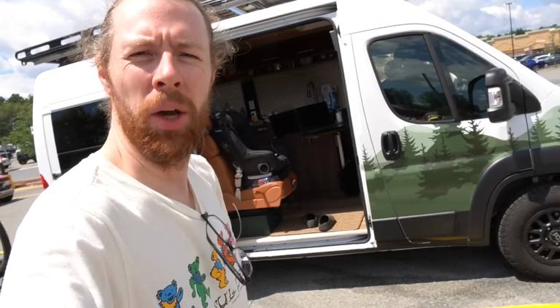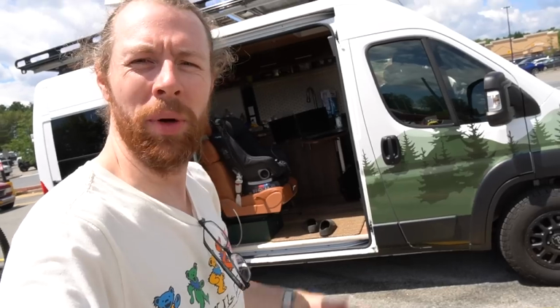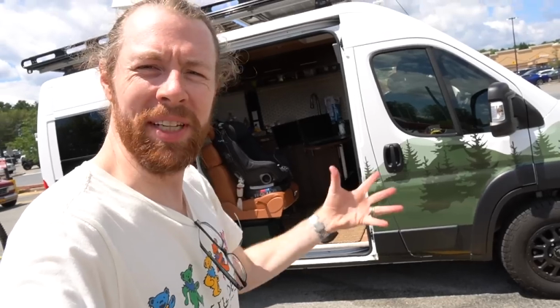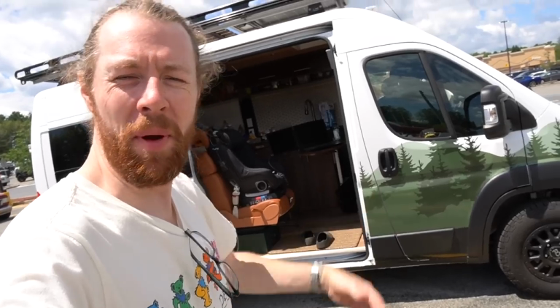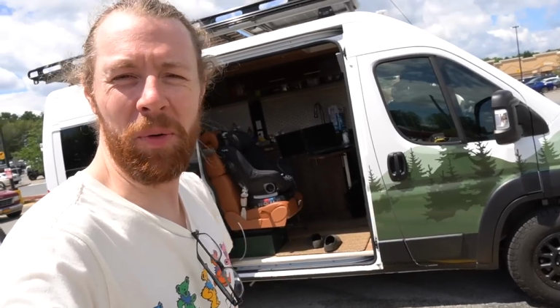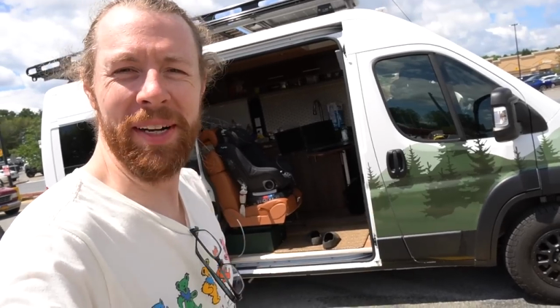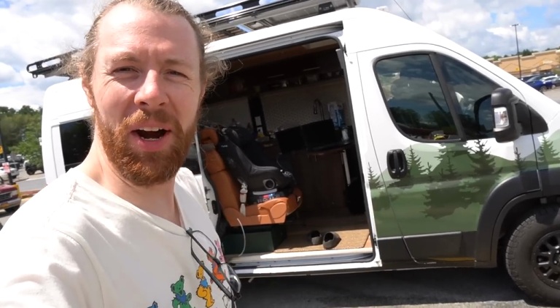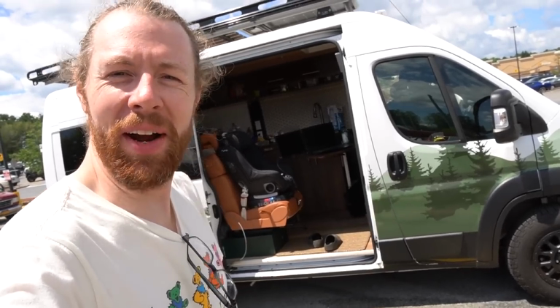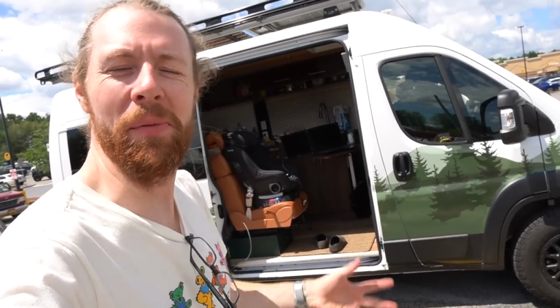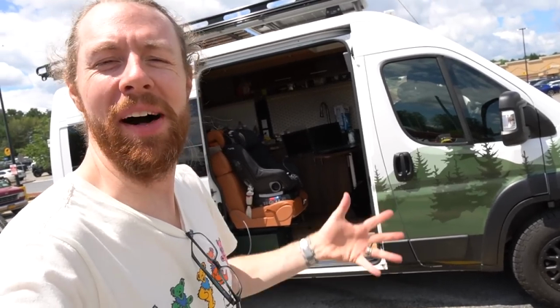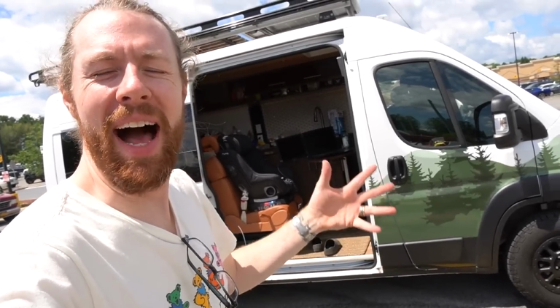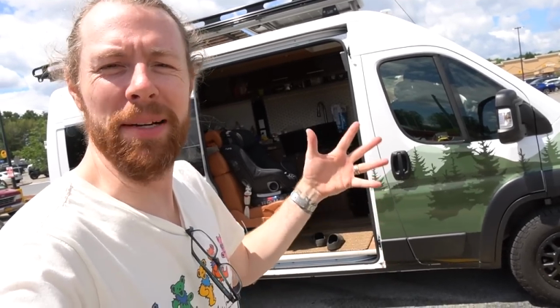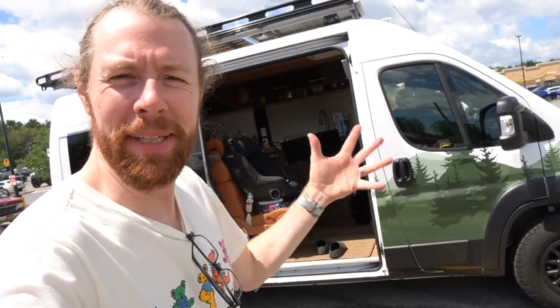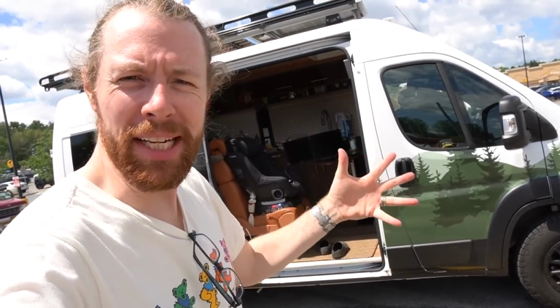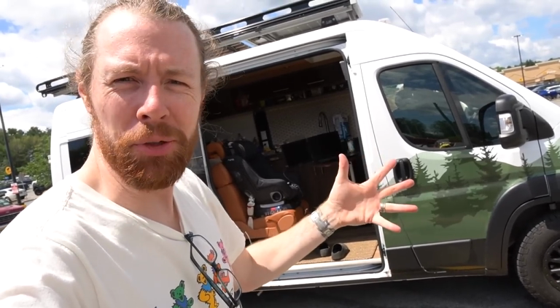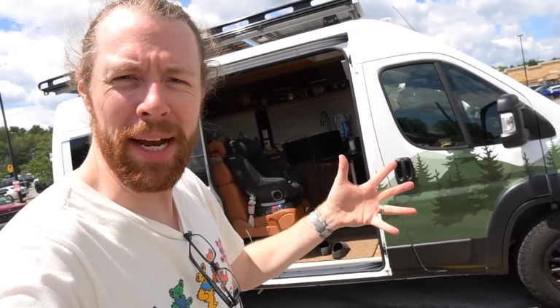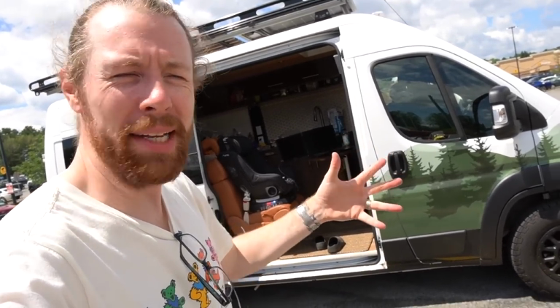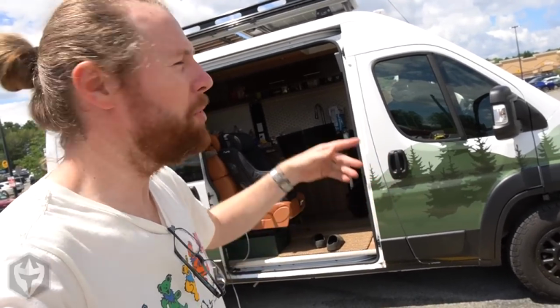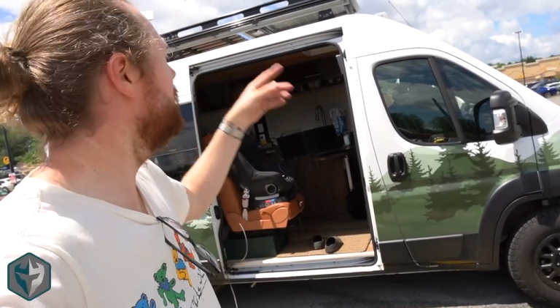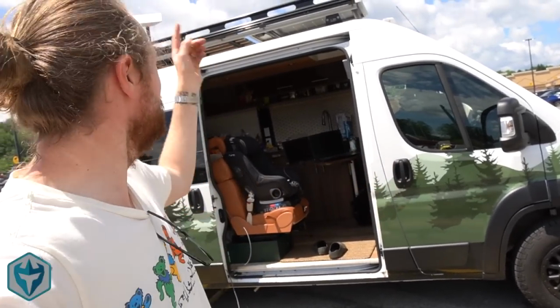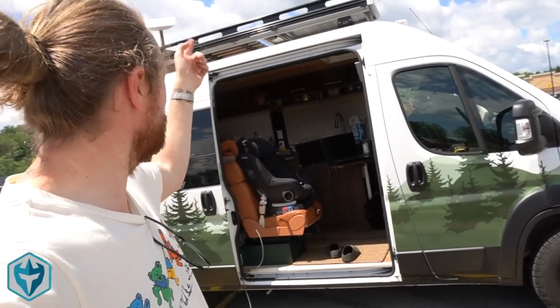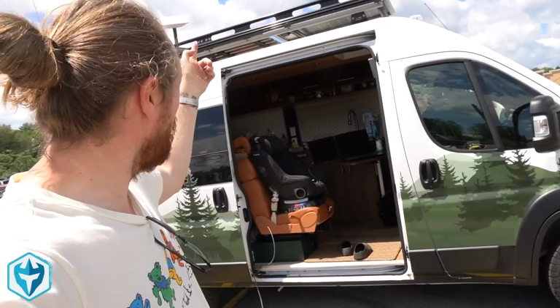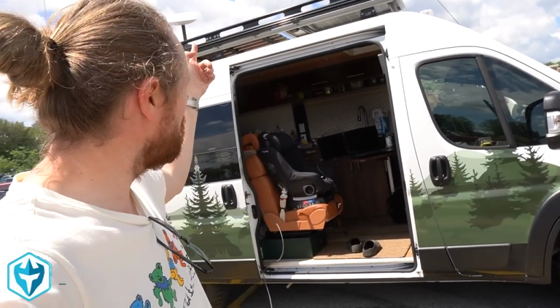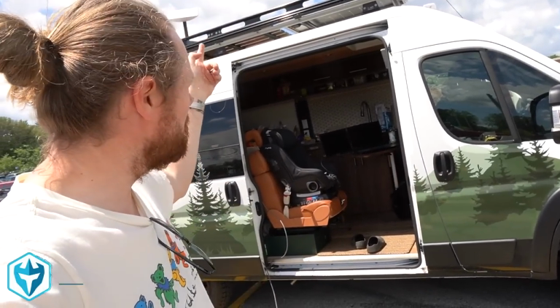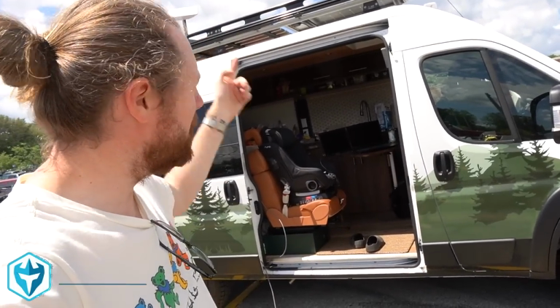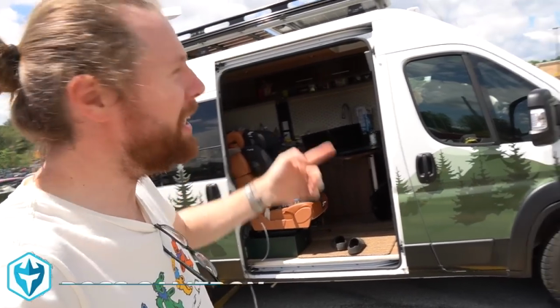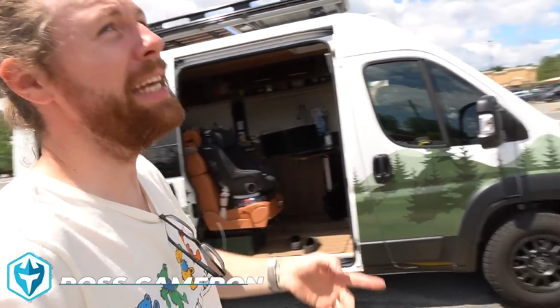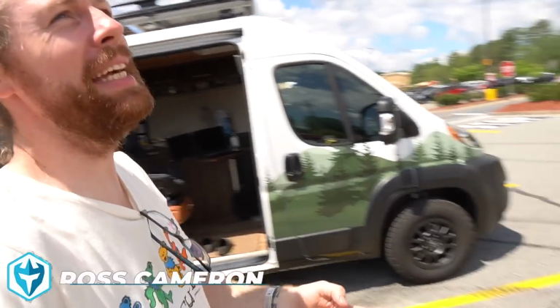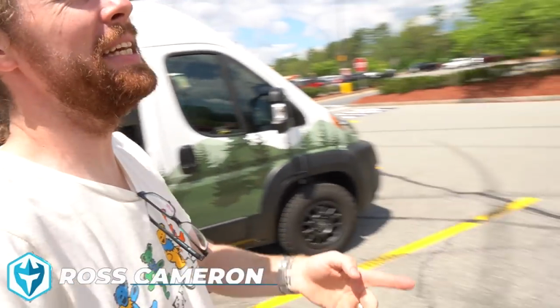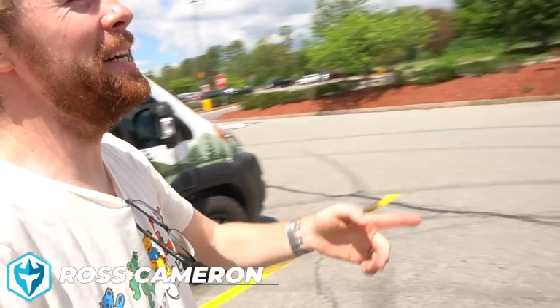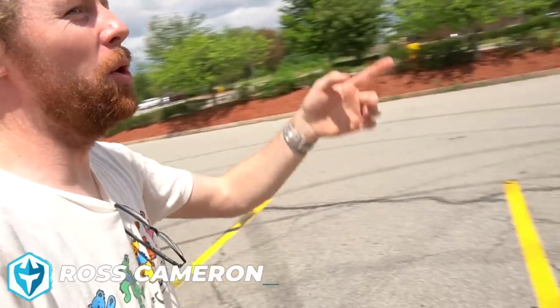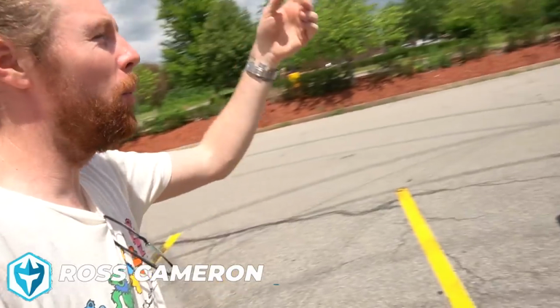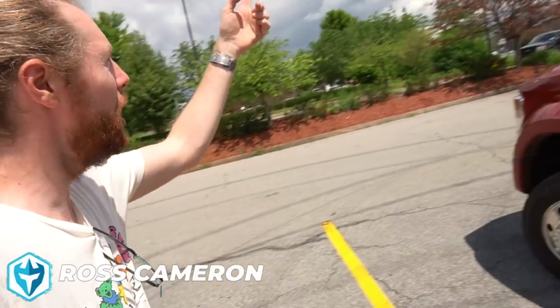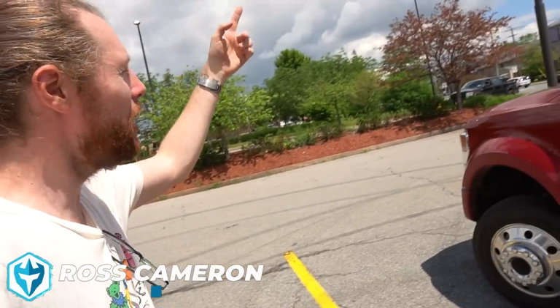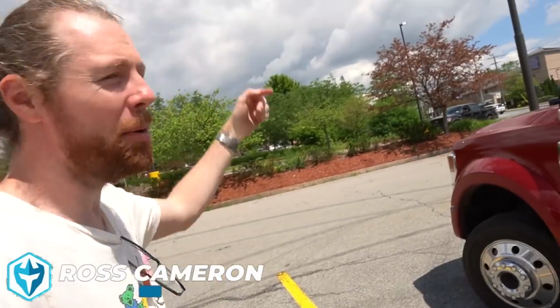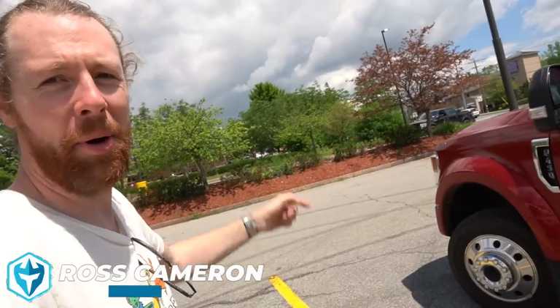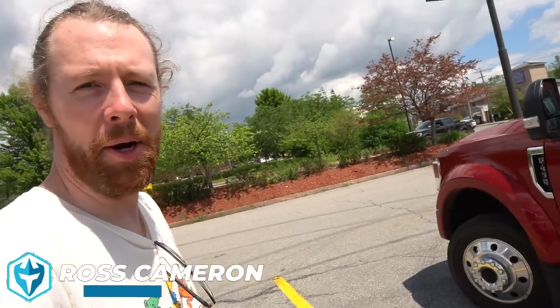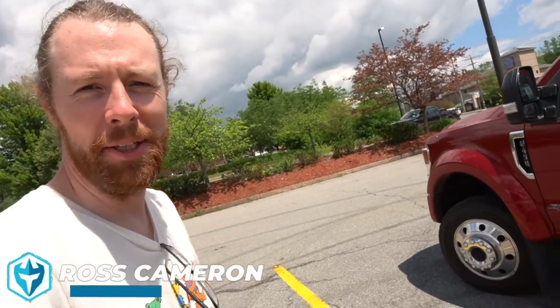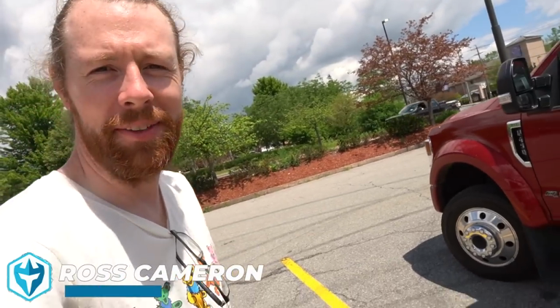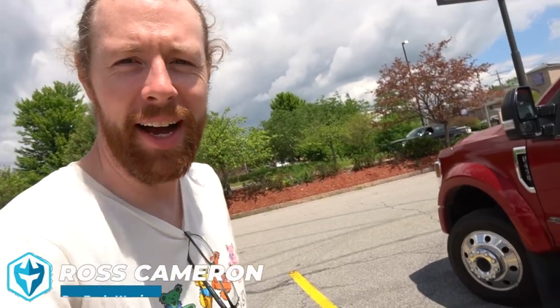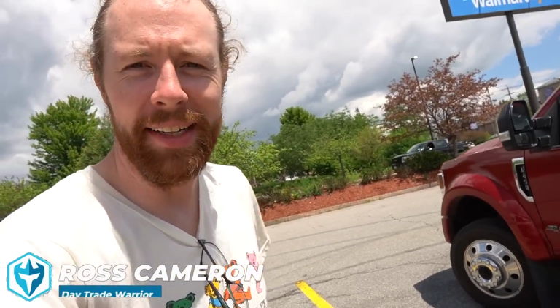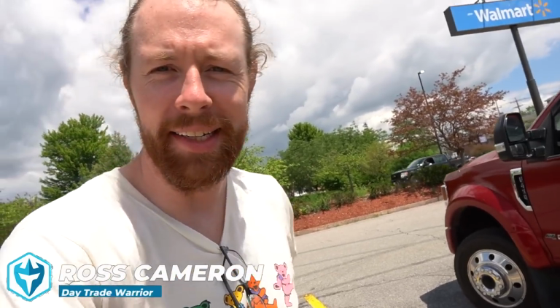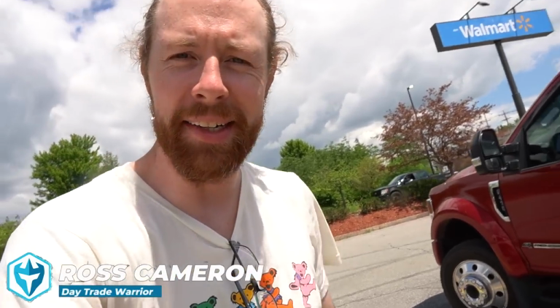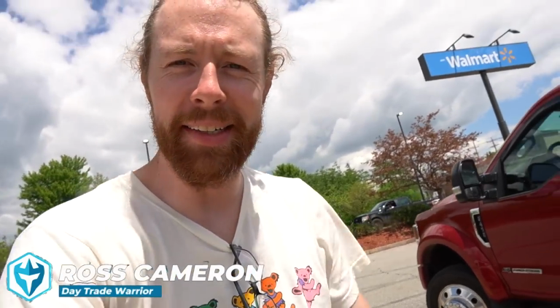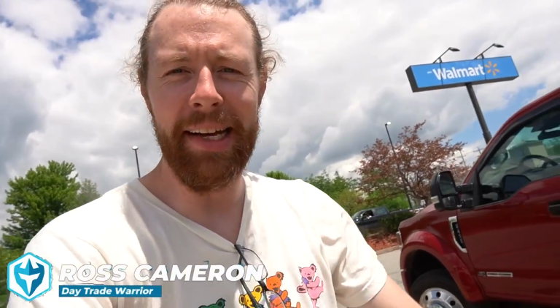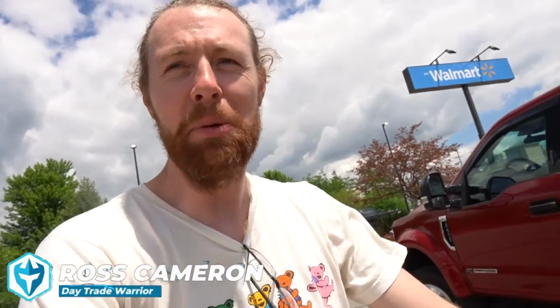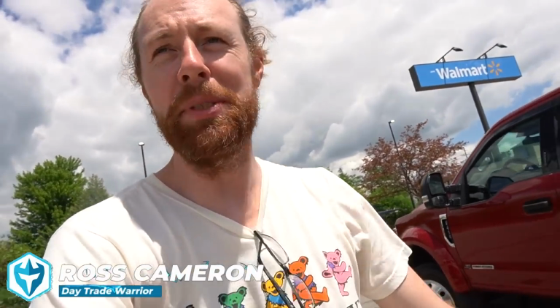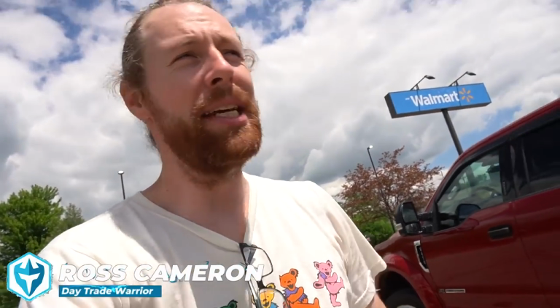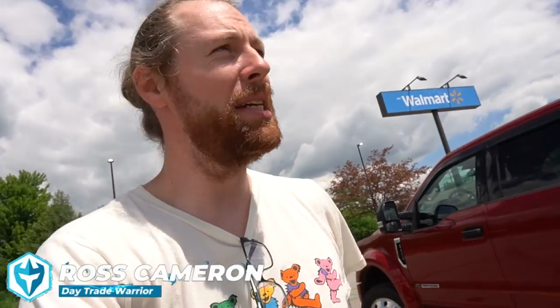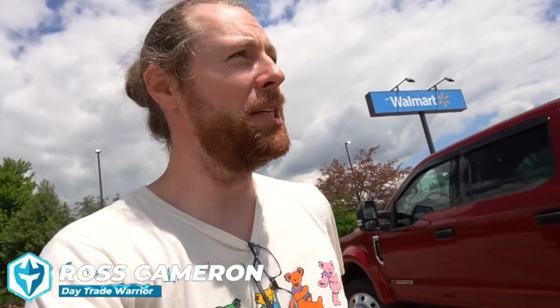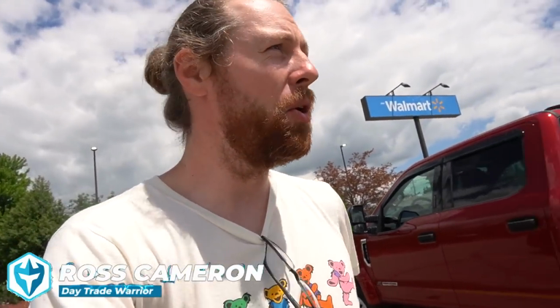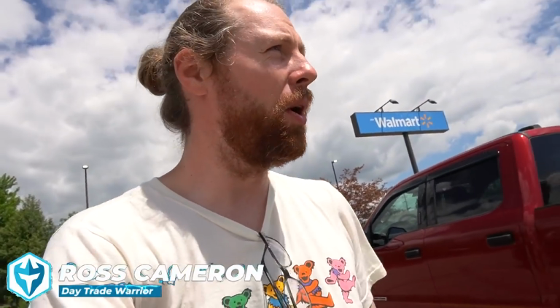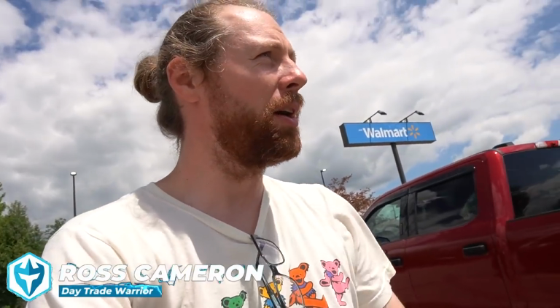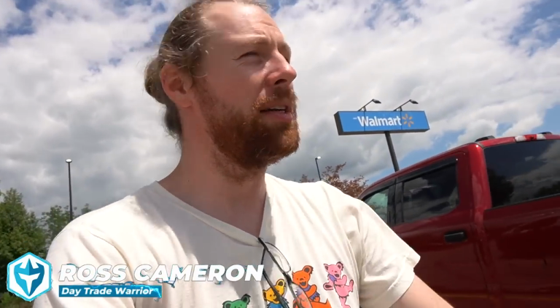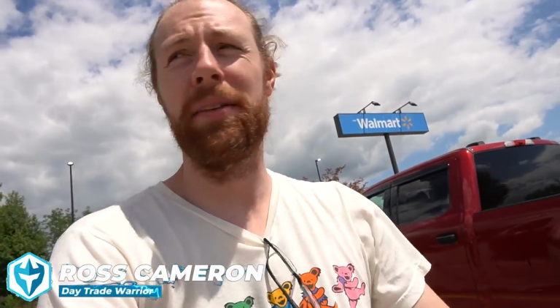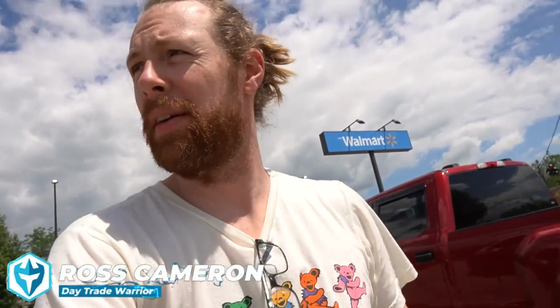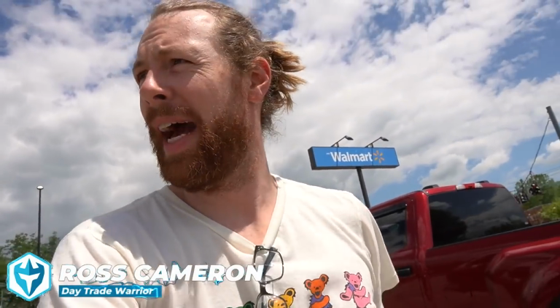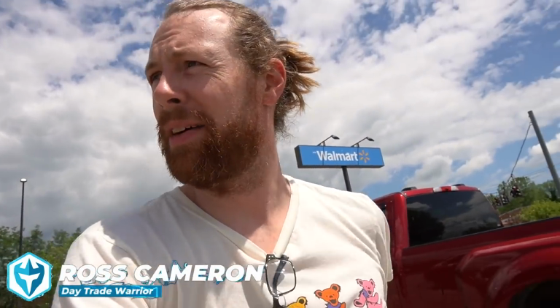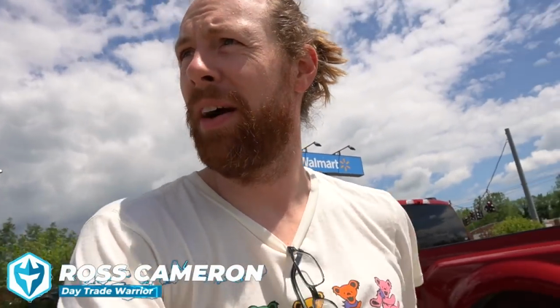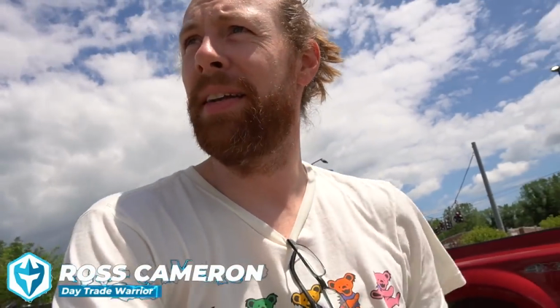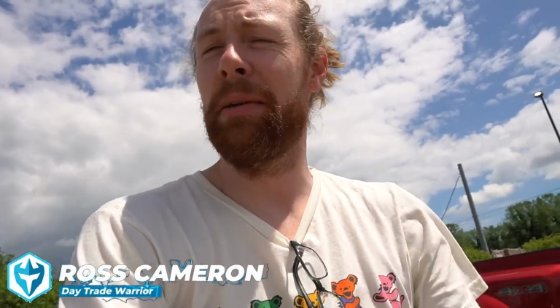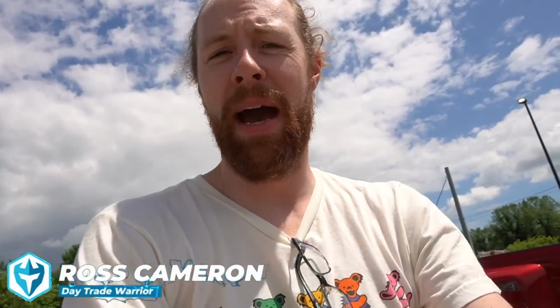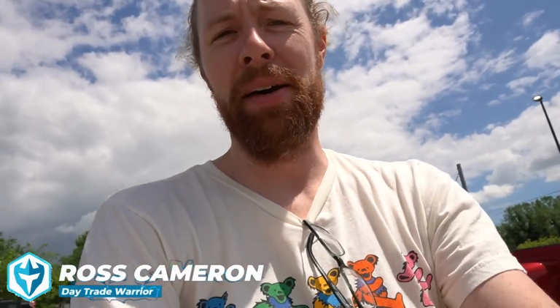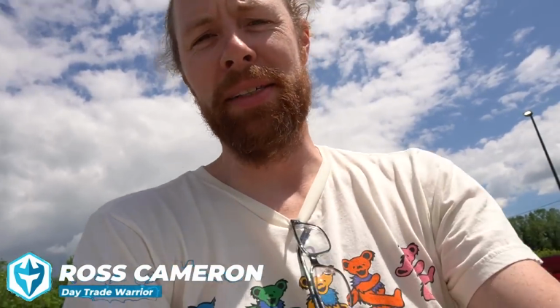What's up everyone? I am day trading with a Starlink in a Walmart parking lot here in upstate New York near the Adirondack Mountains.